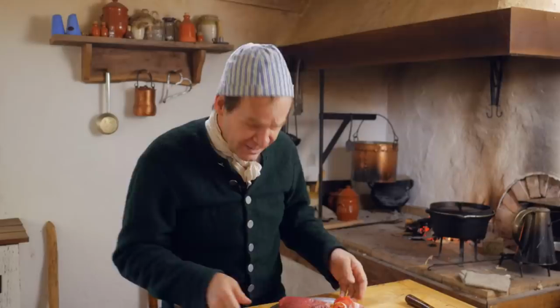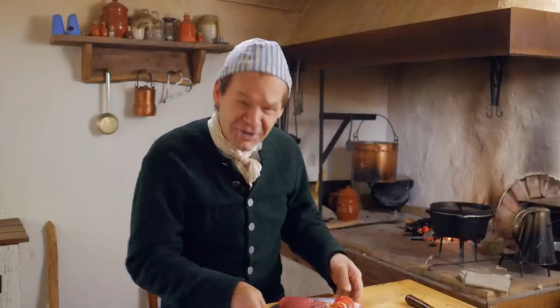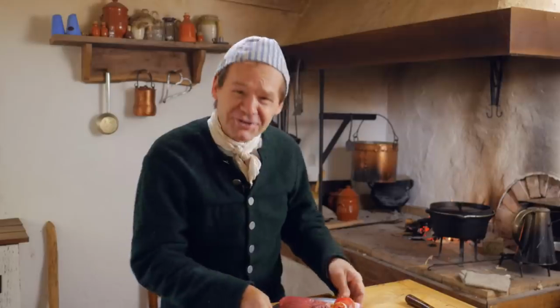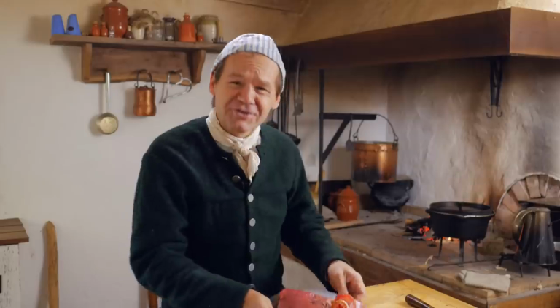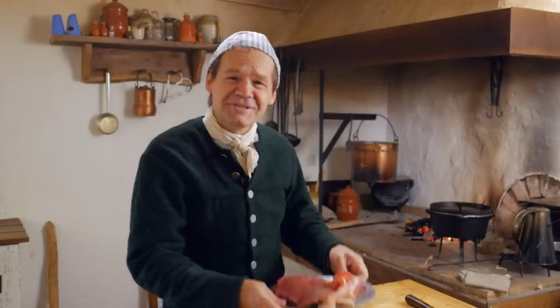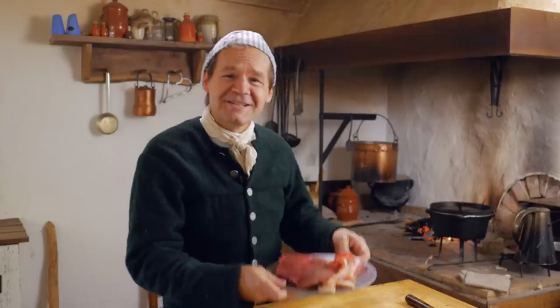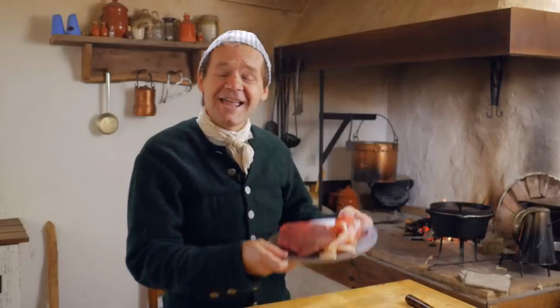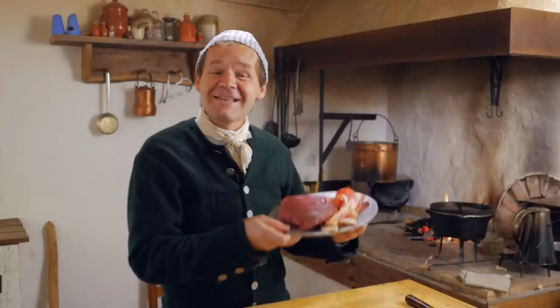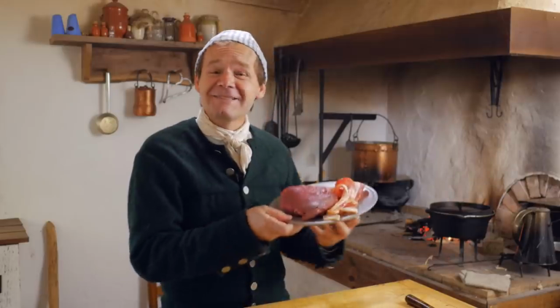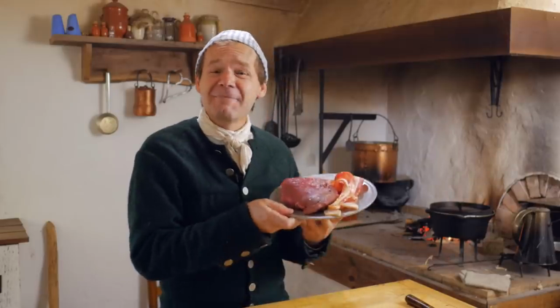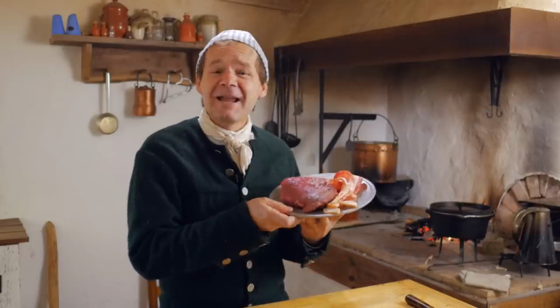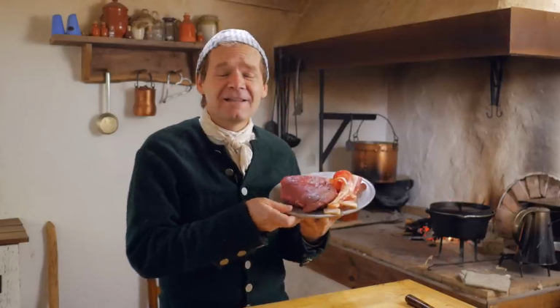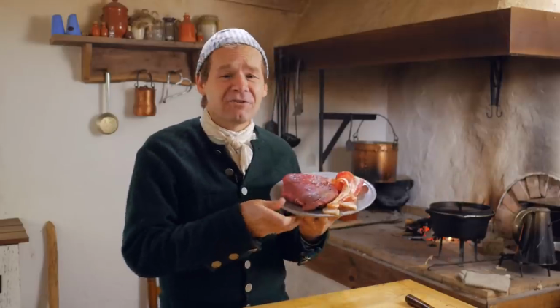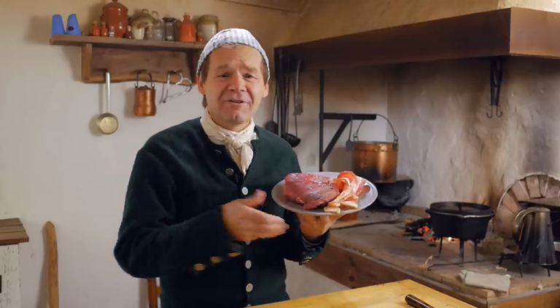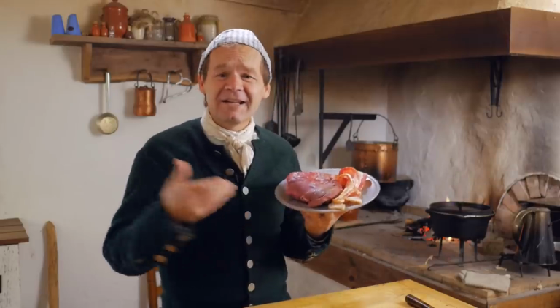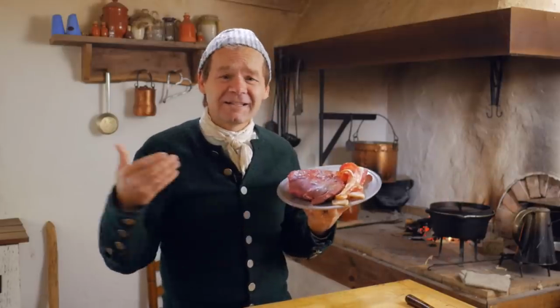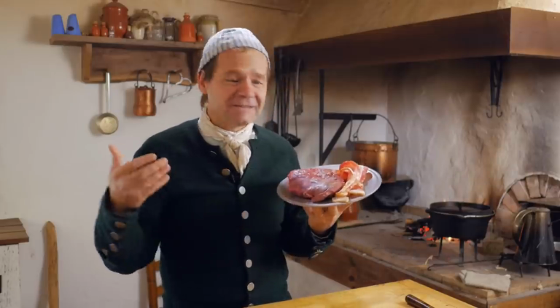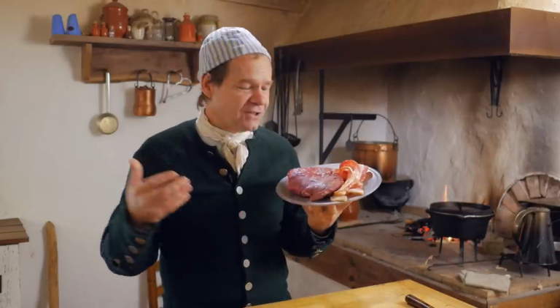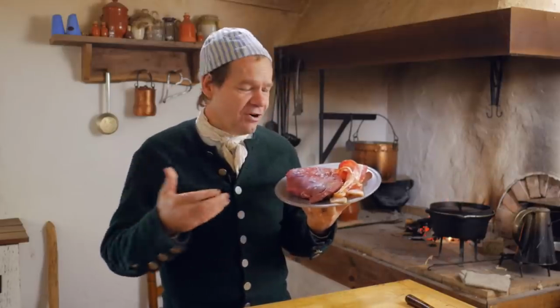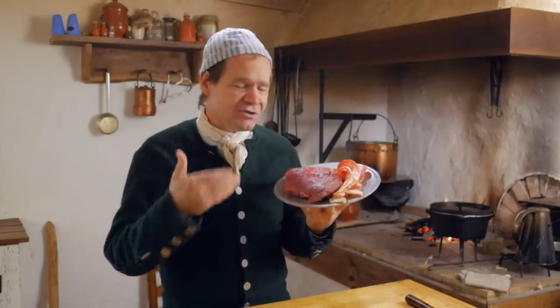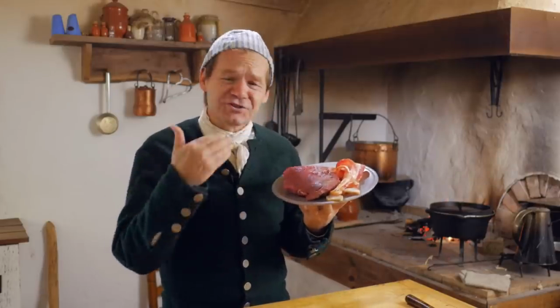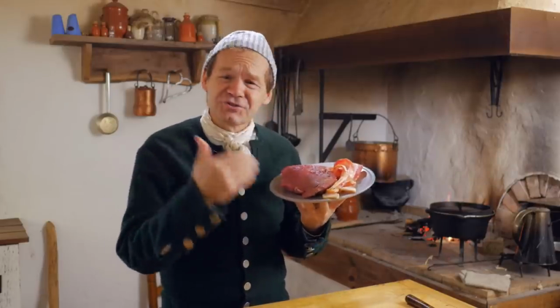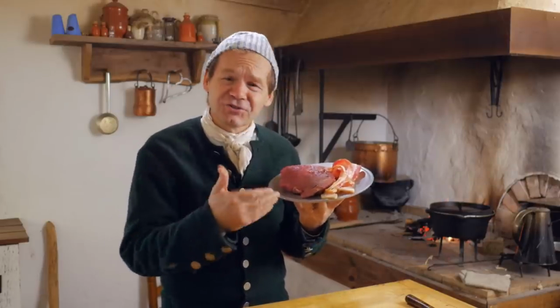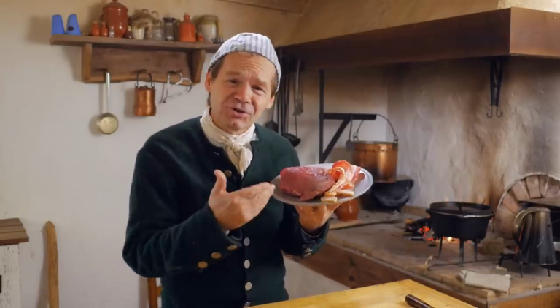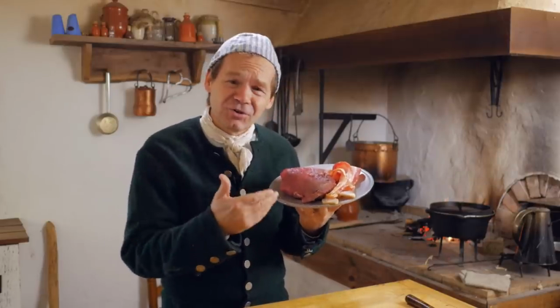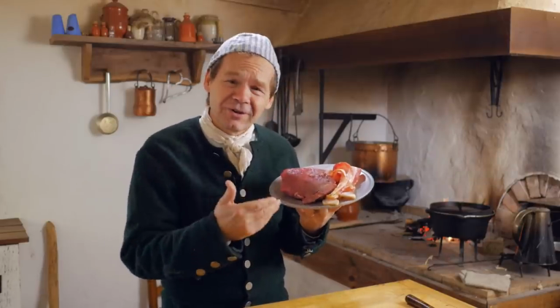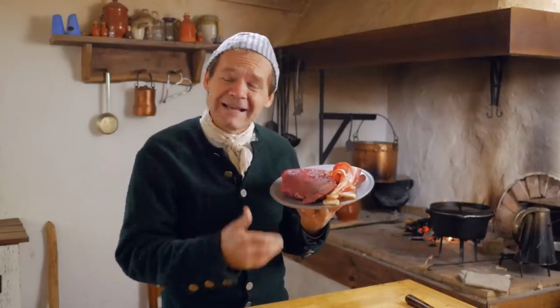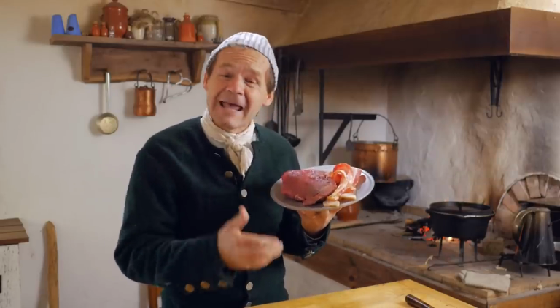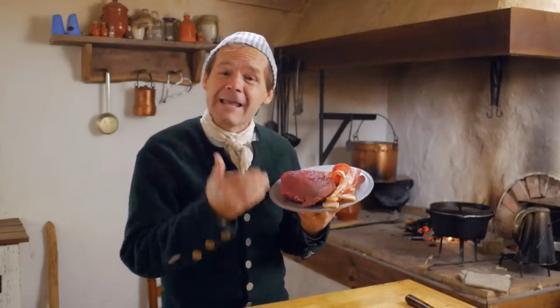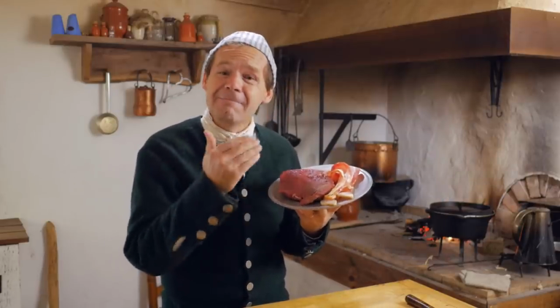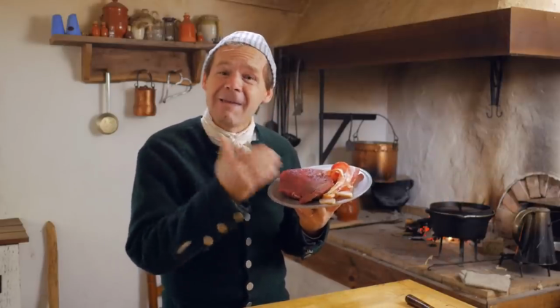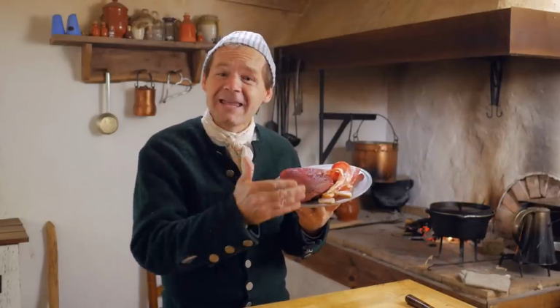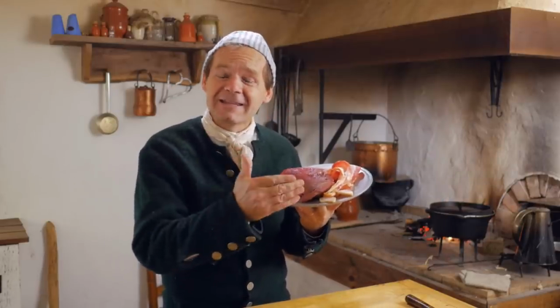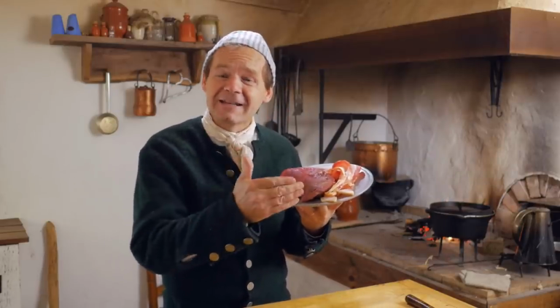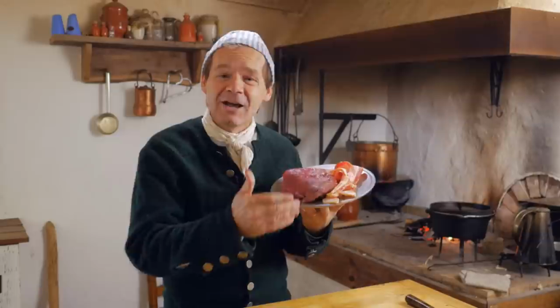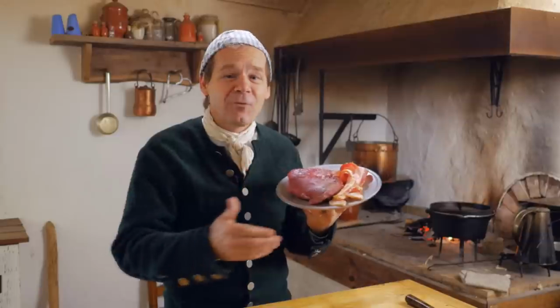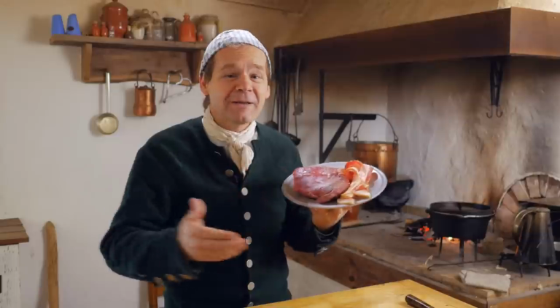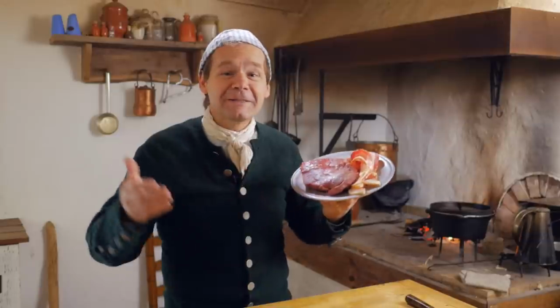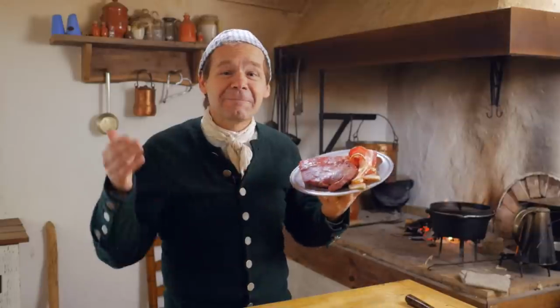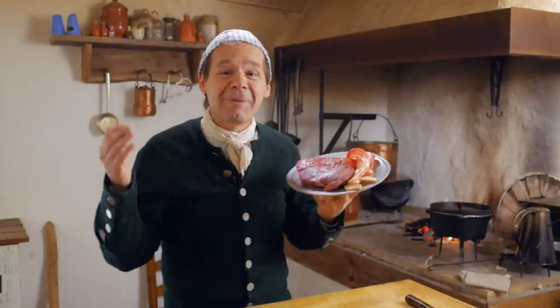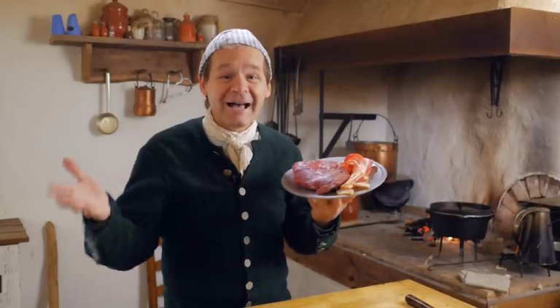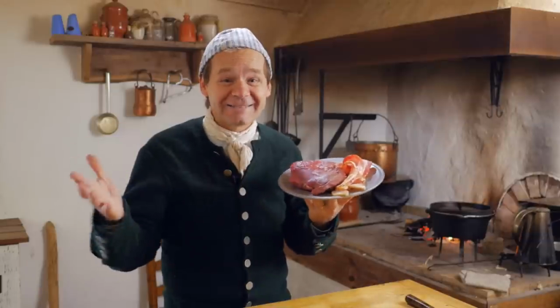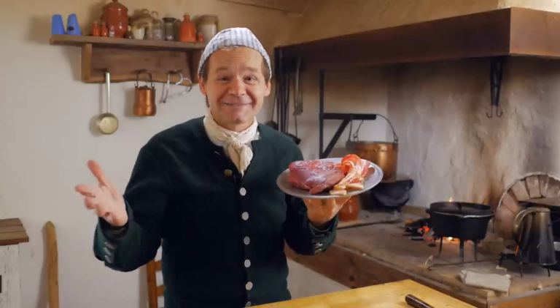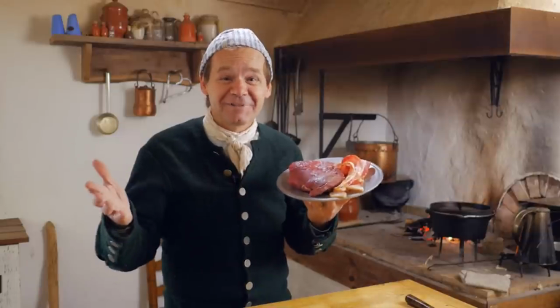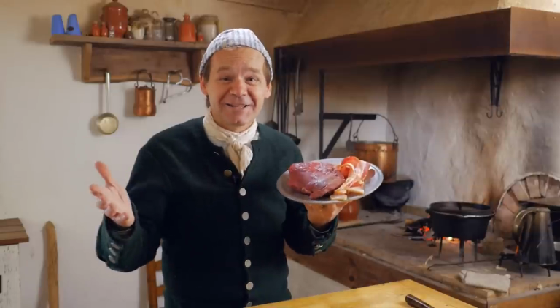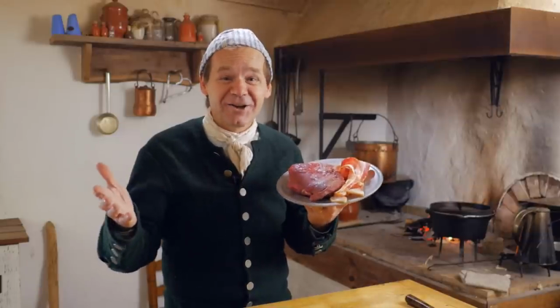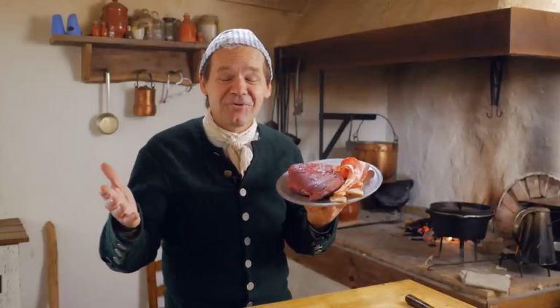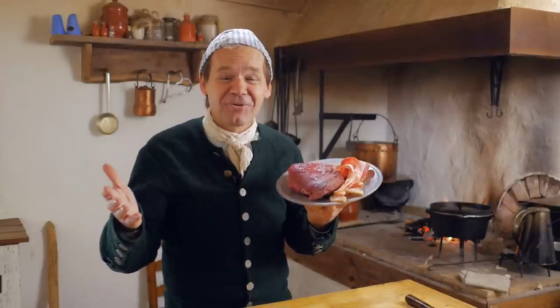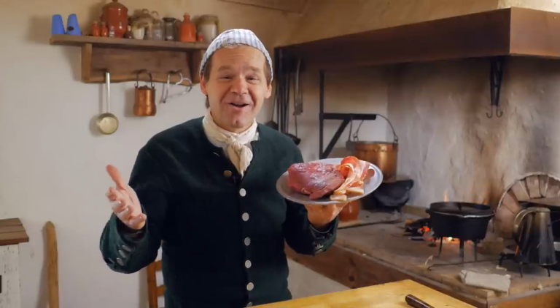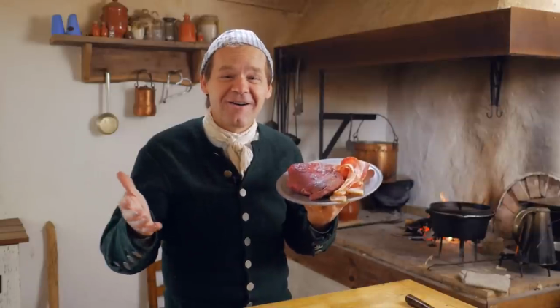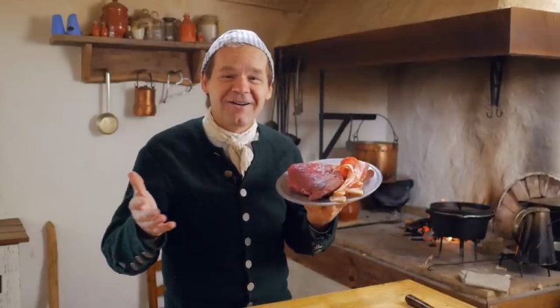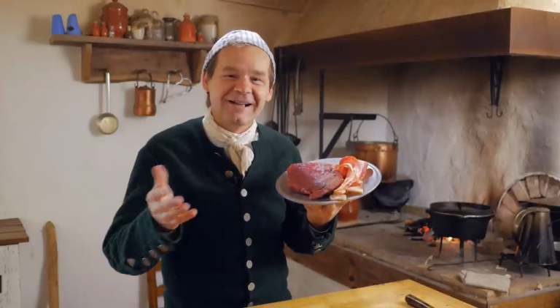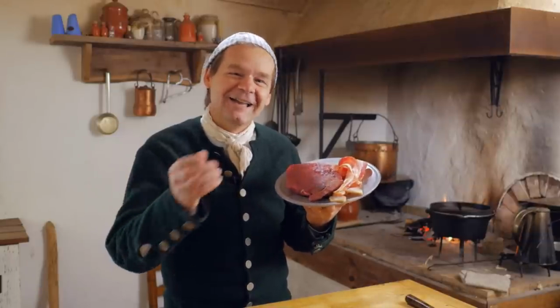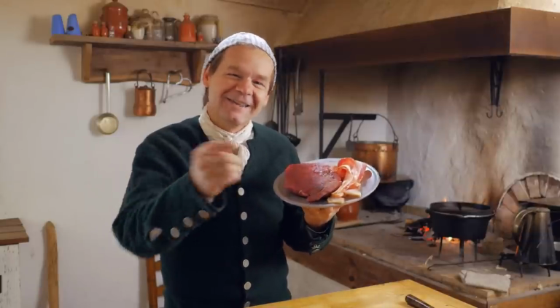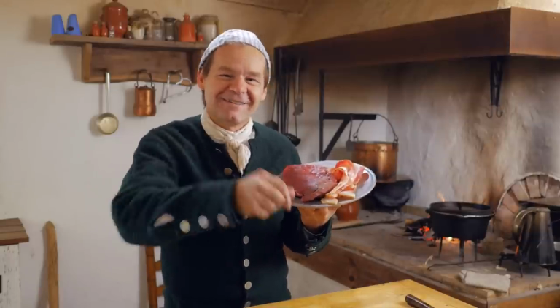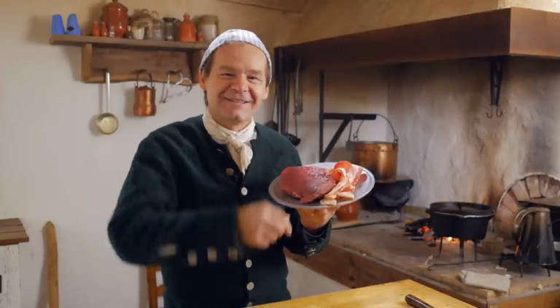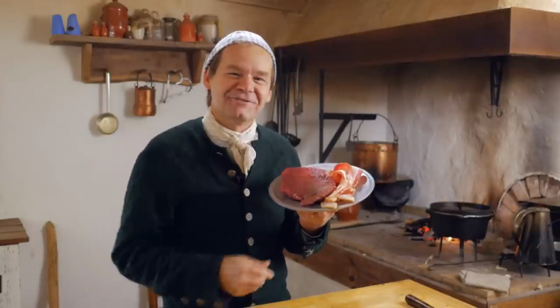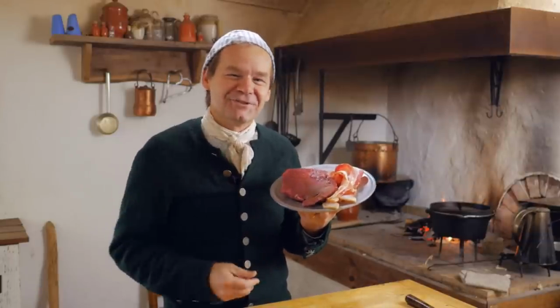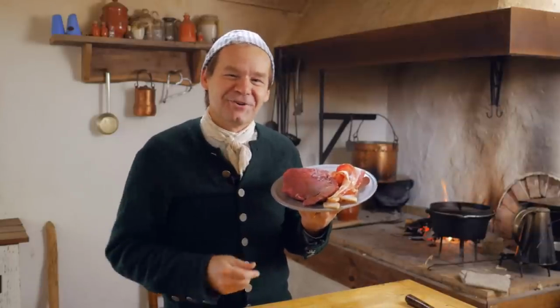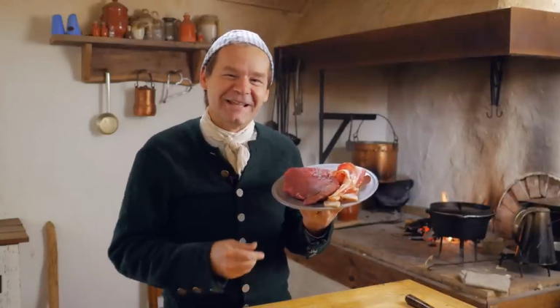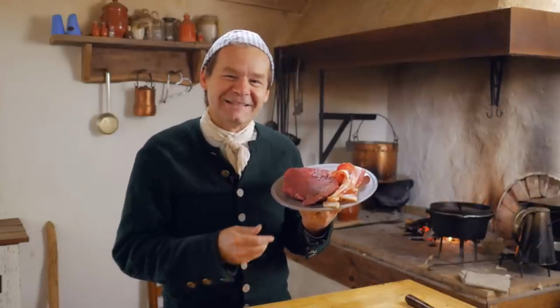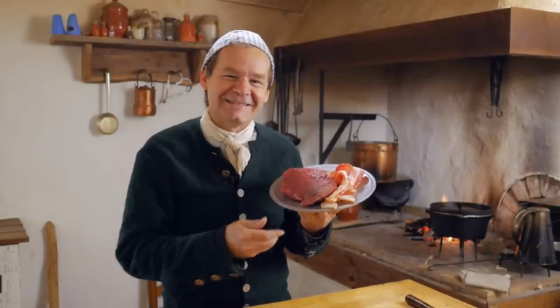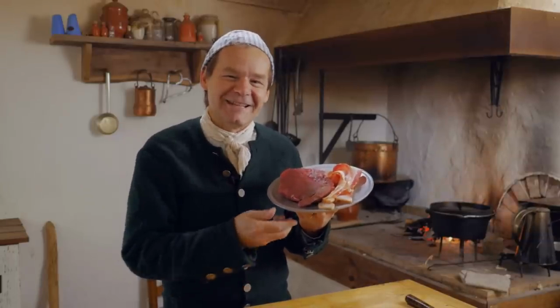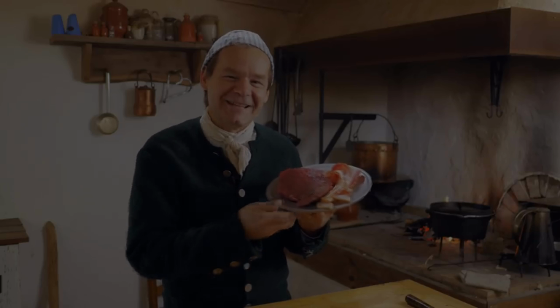Today's main ingredients are sirloin and bacon. What could possibly go wrong? Thanks for joining us today.